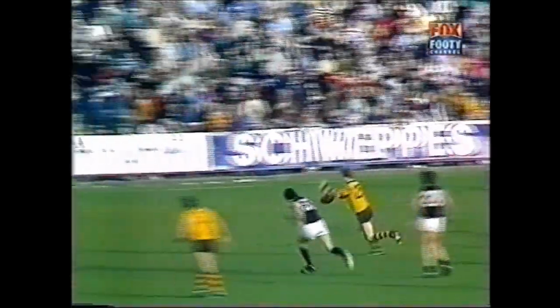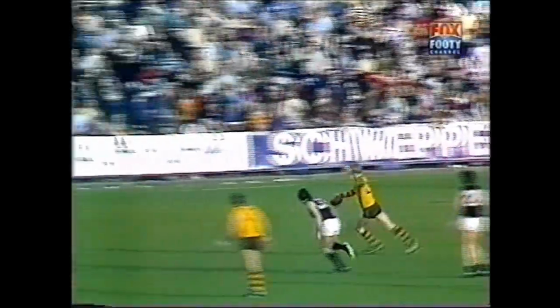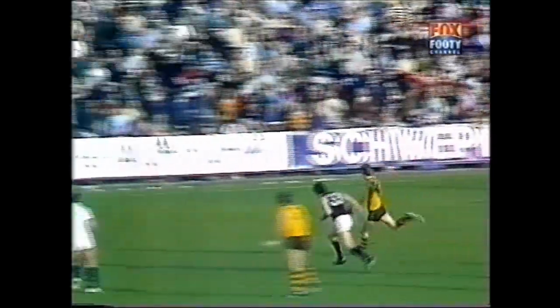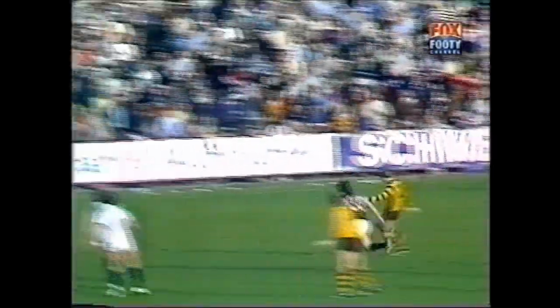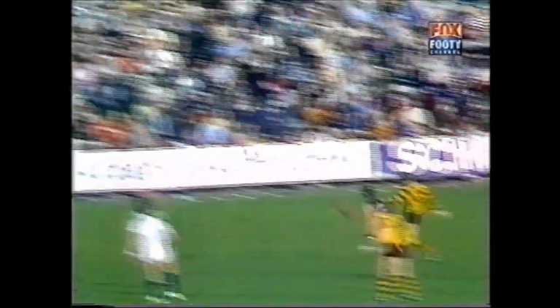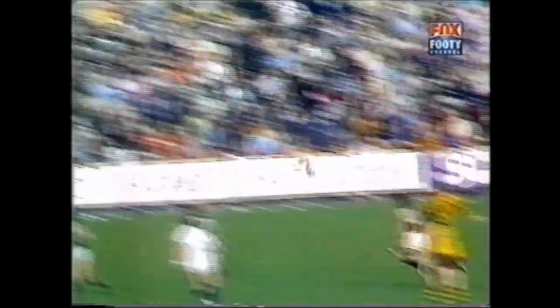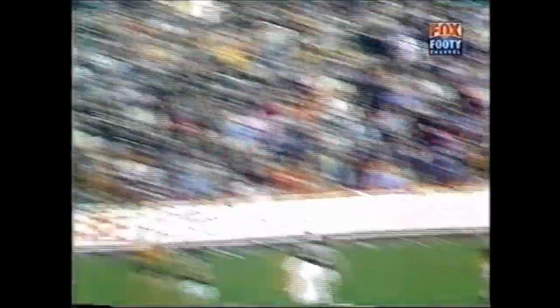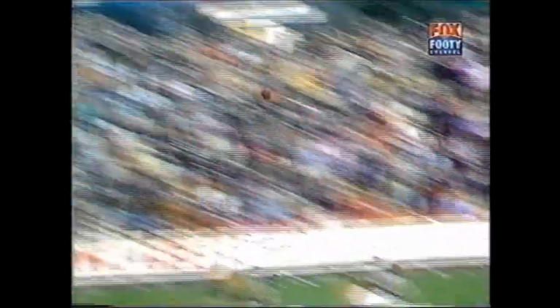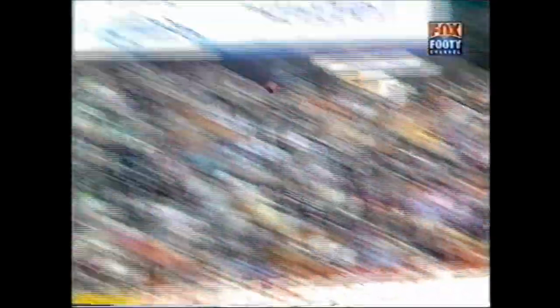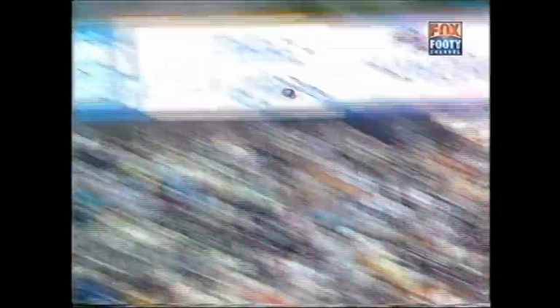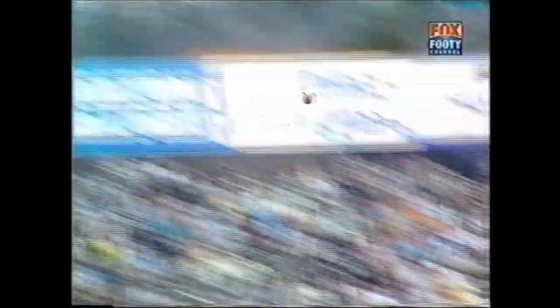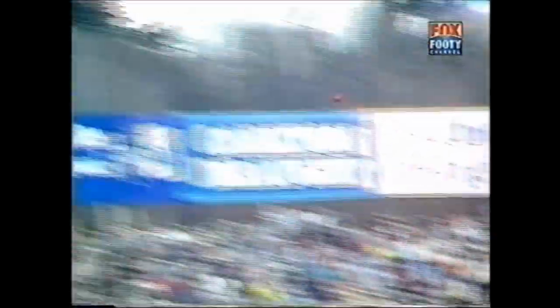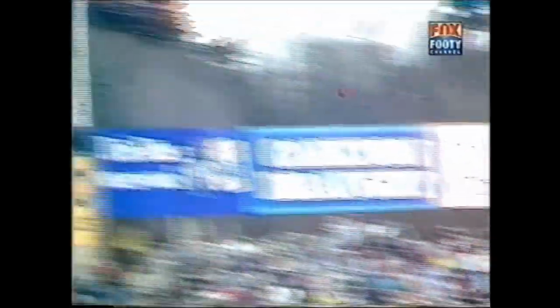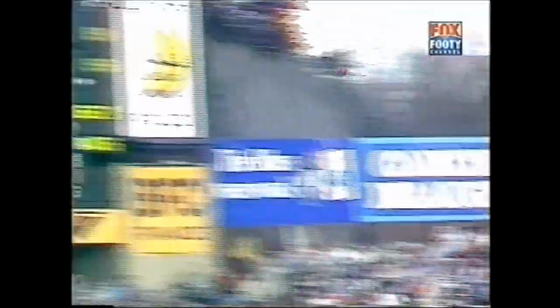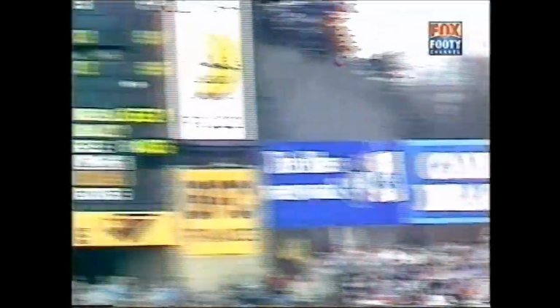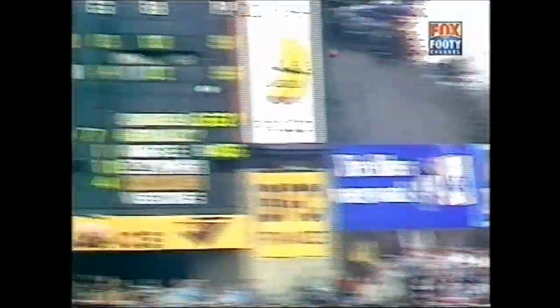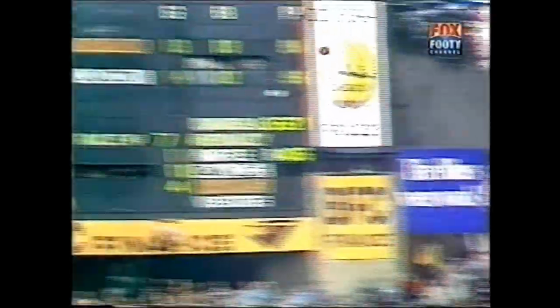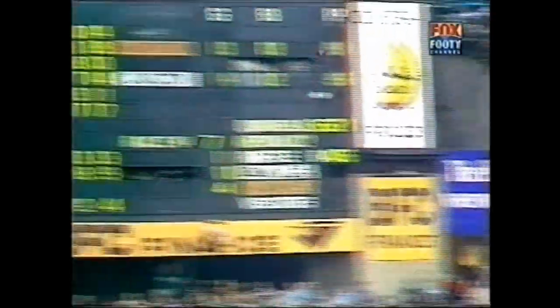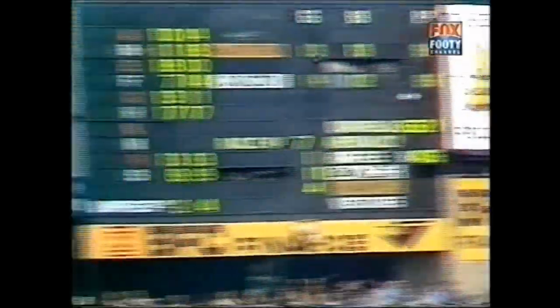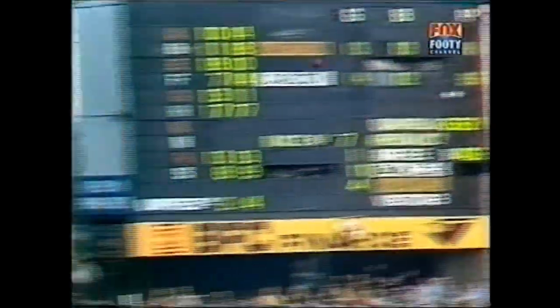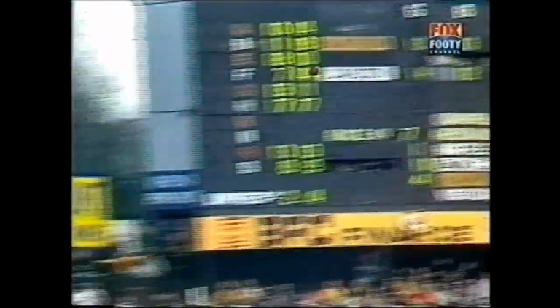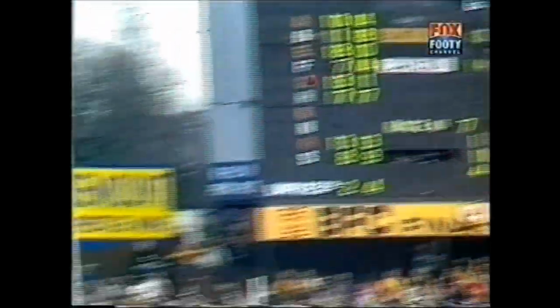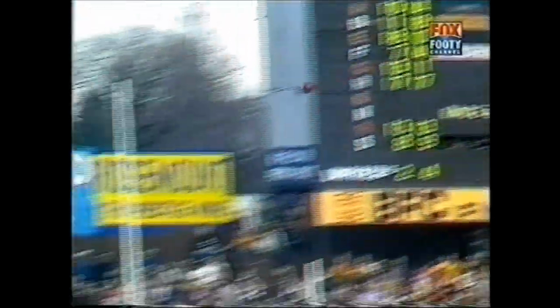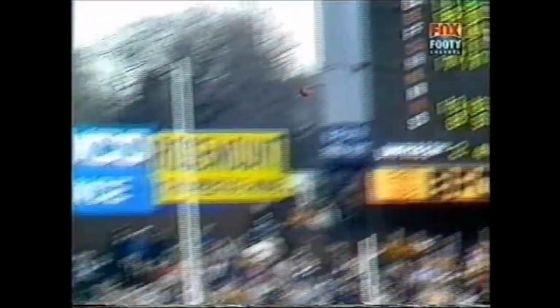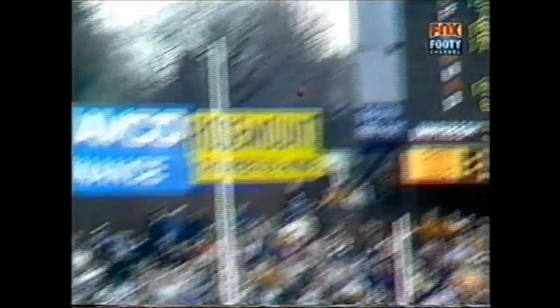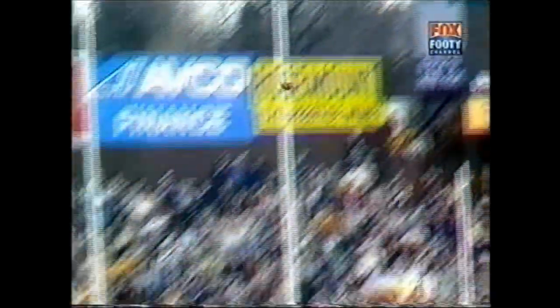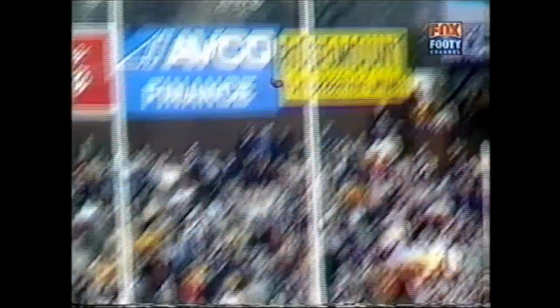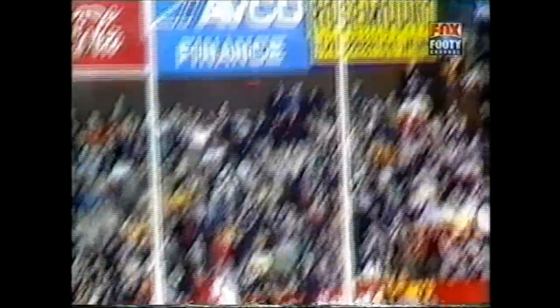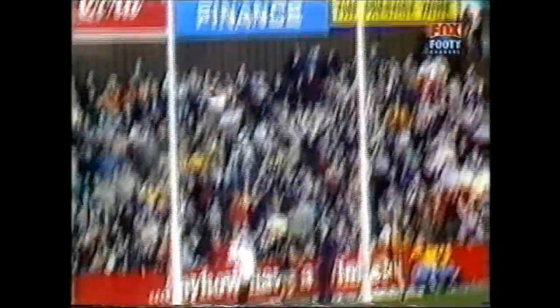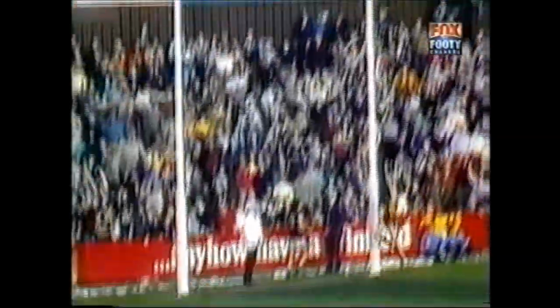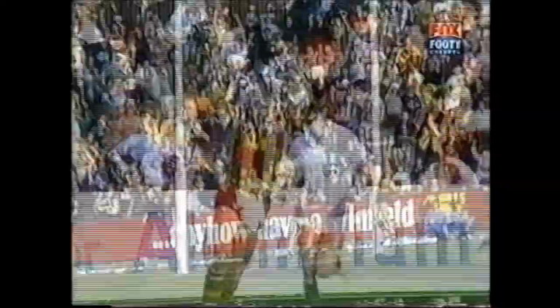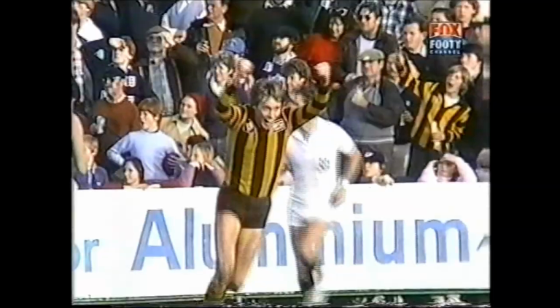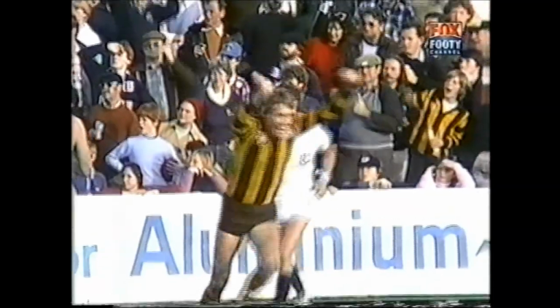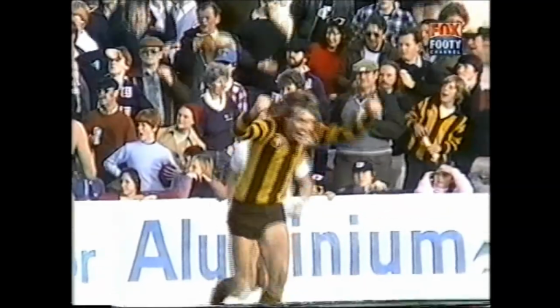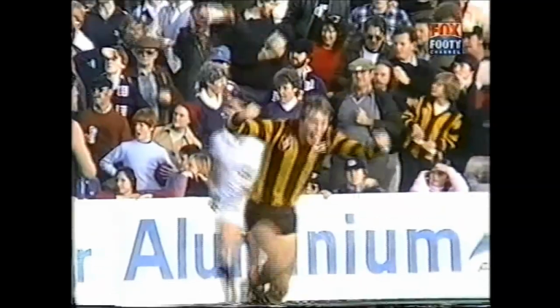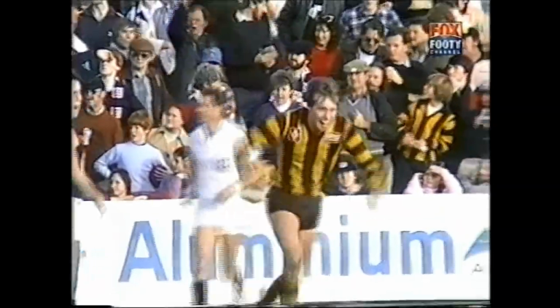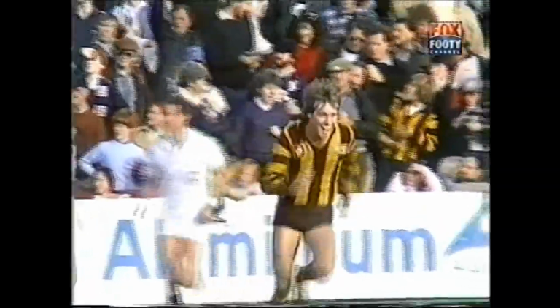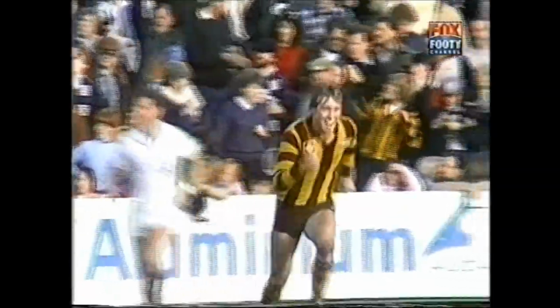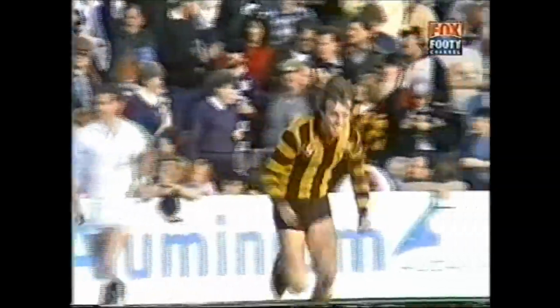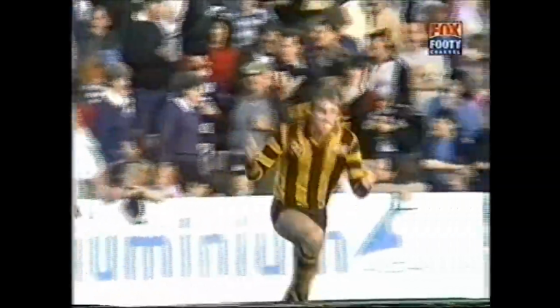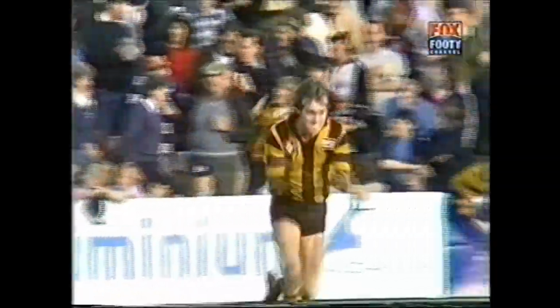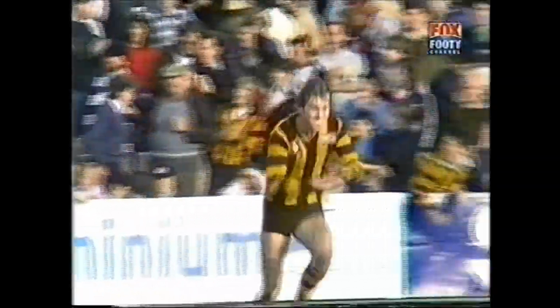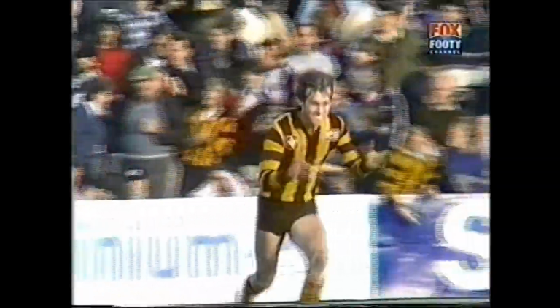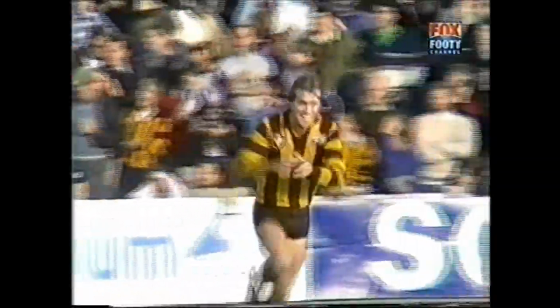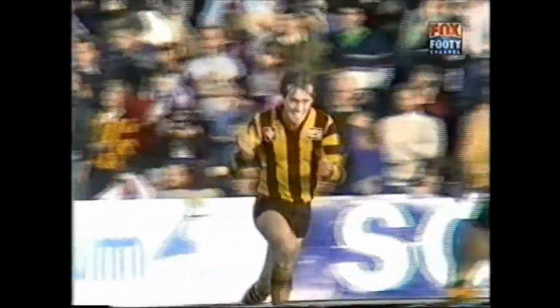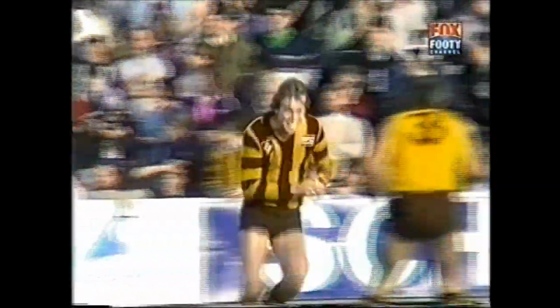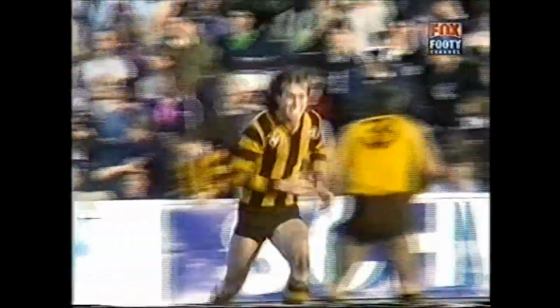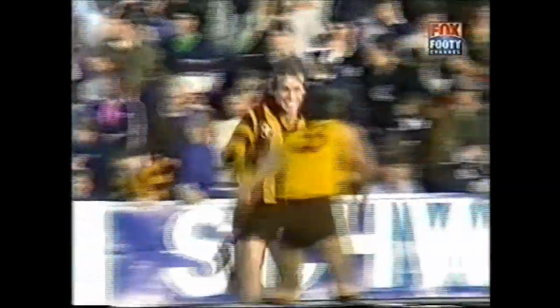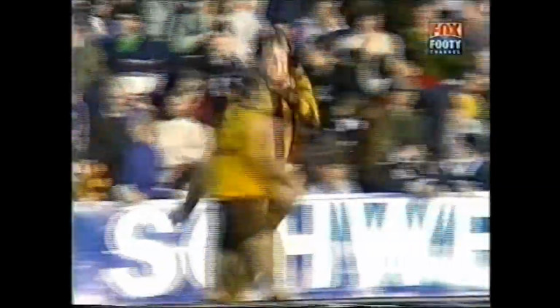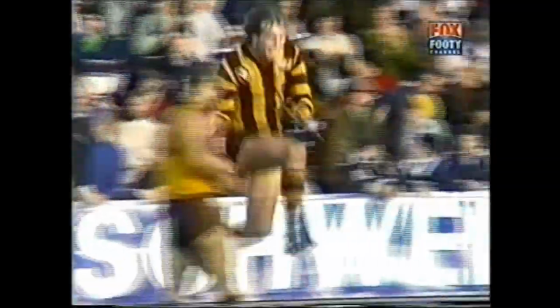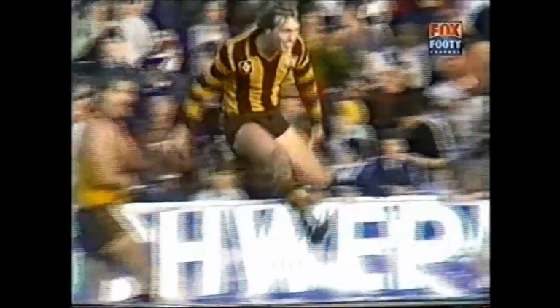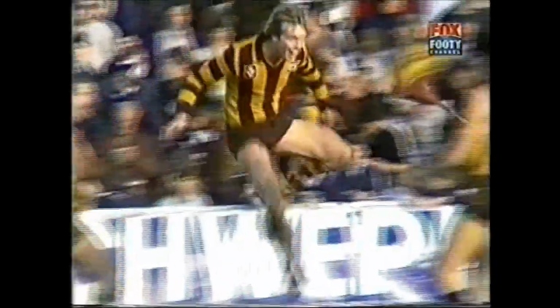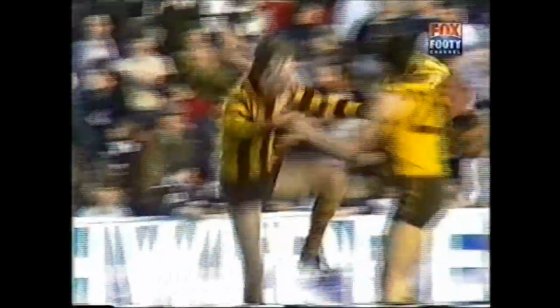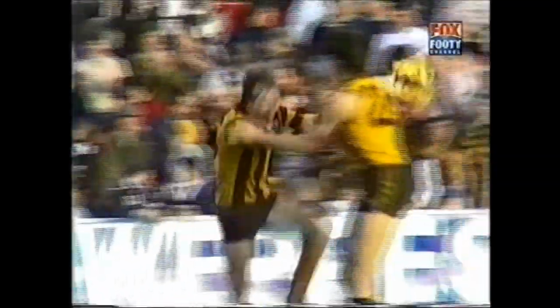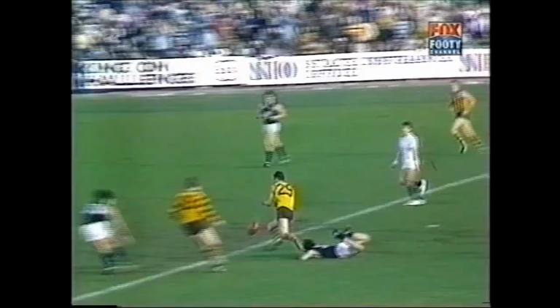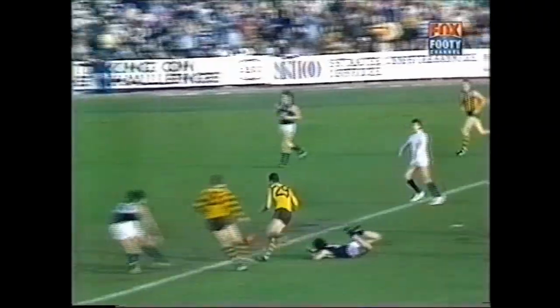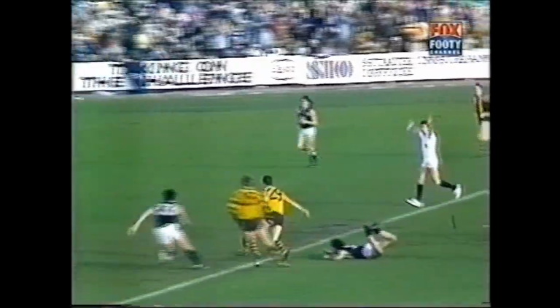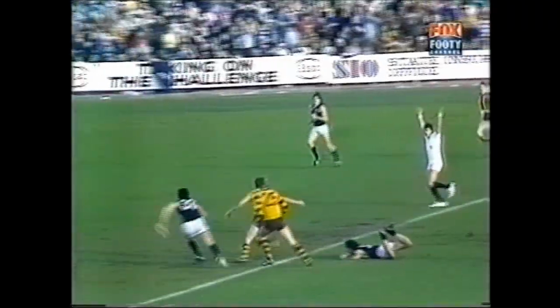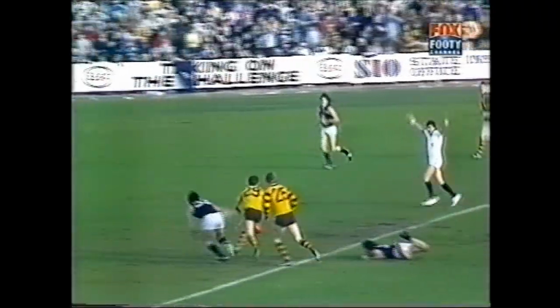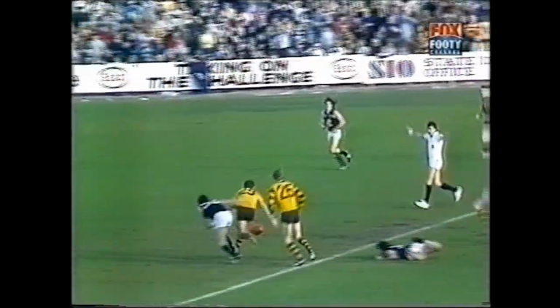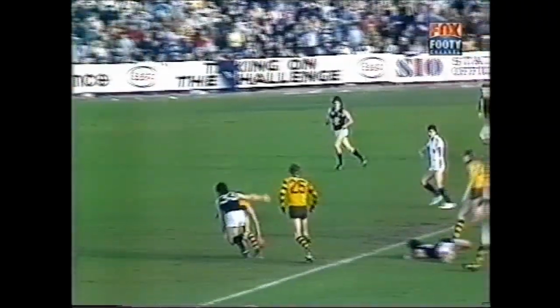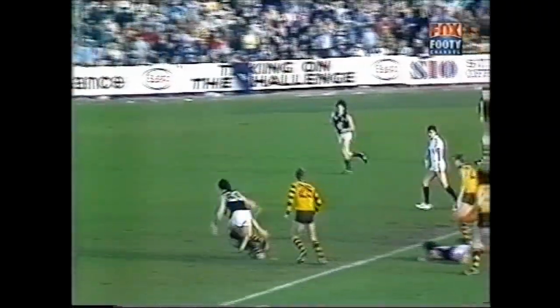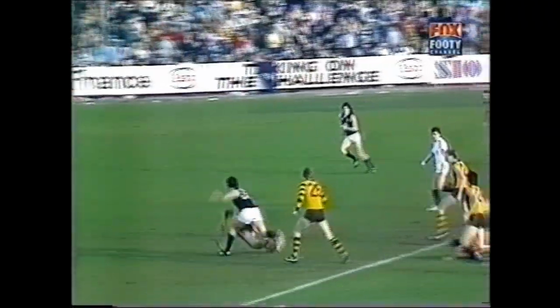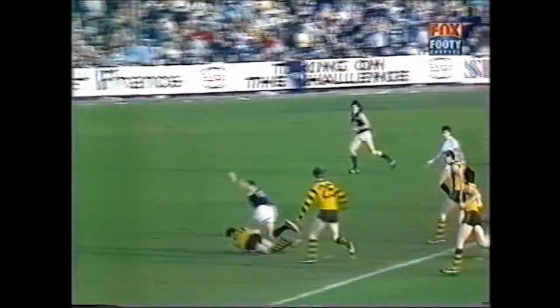Now Curran. Curran squares up. Fires for goal. I think he's done it — he has! The Hawks are in front. The Hawks are in attack again.